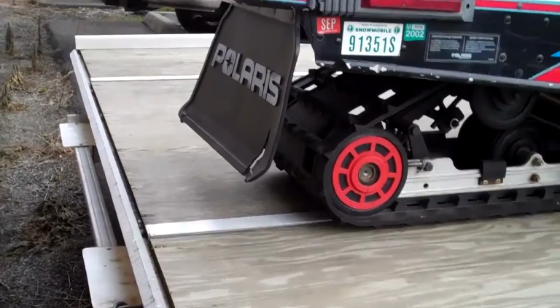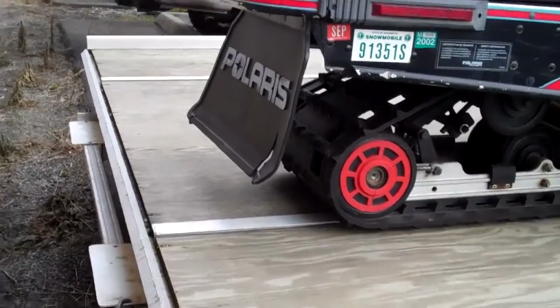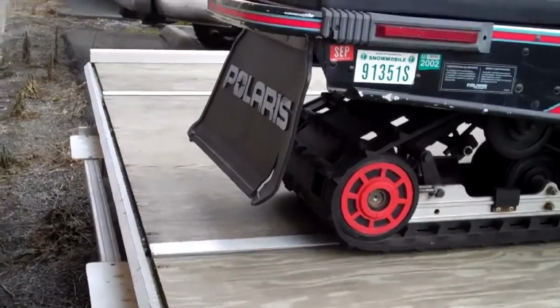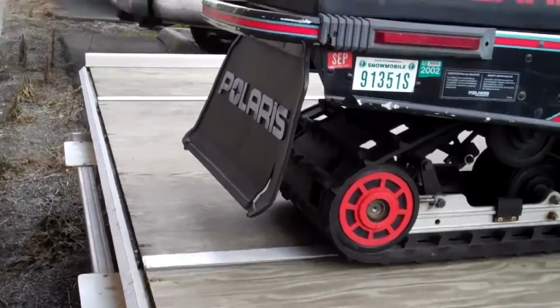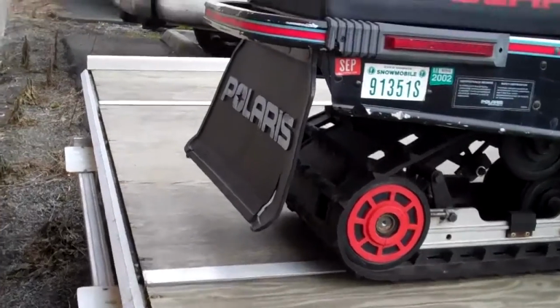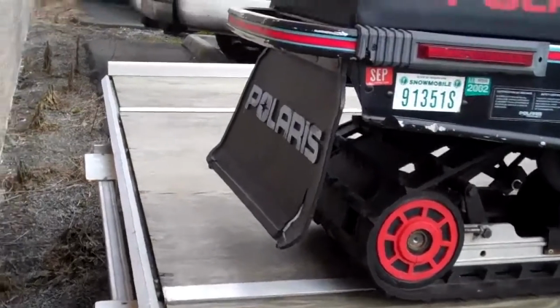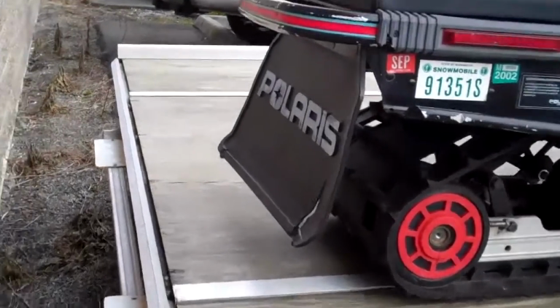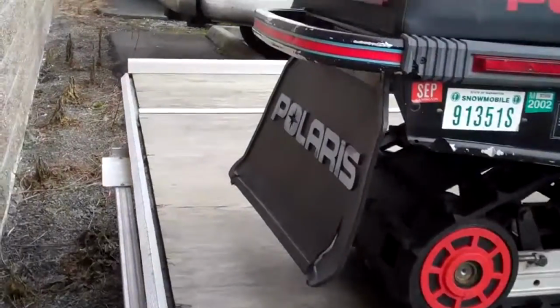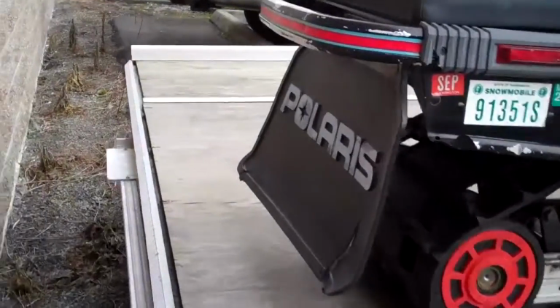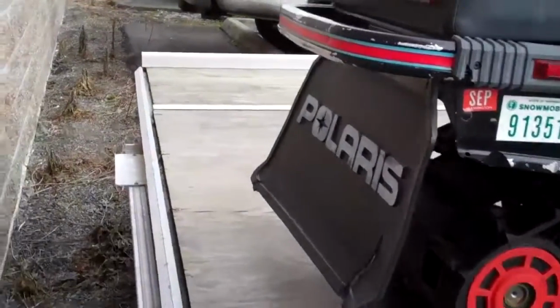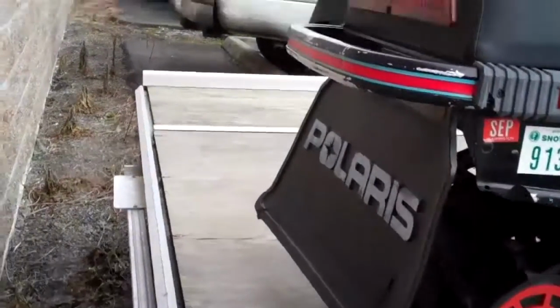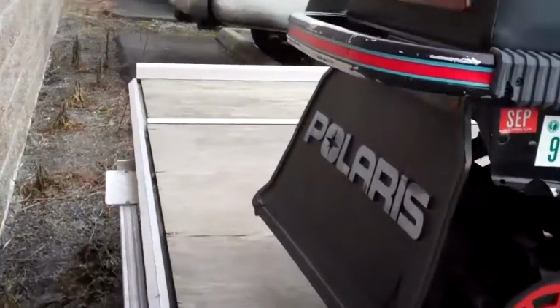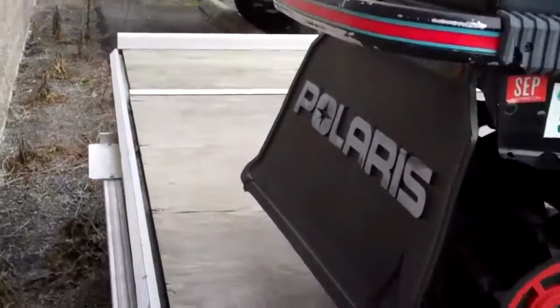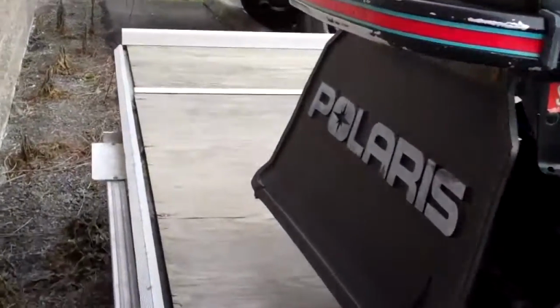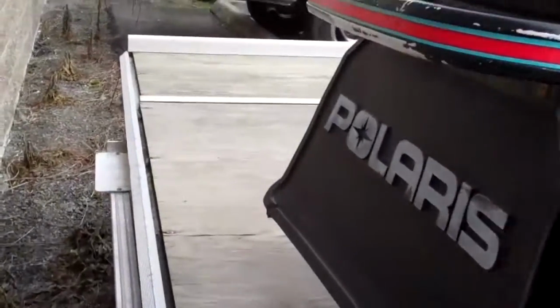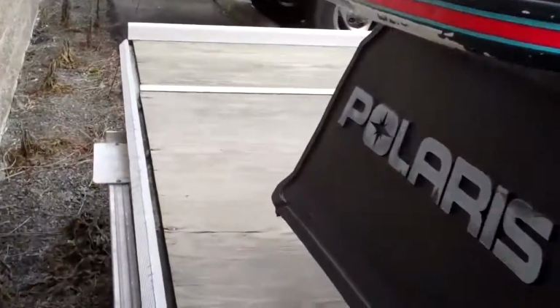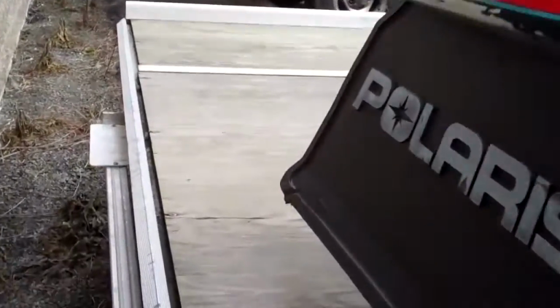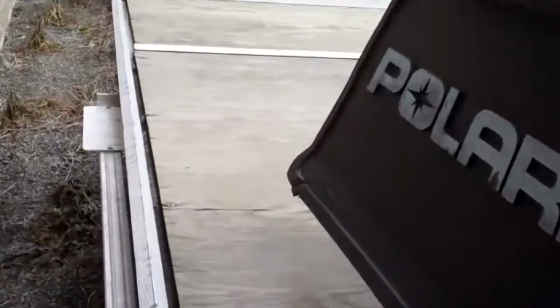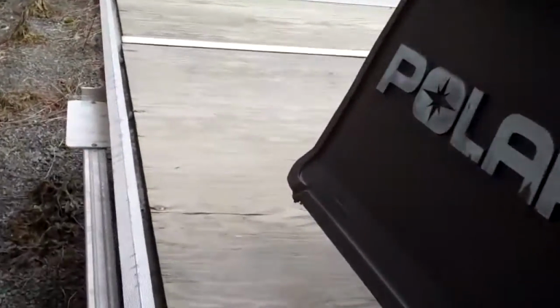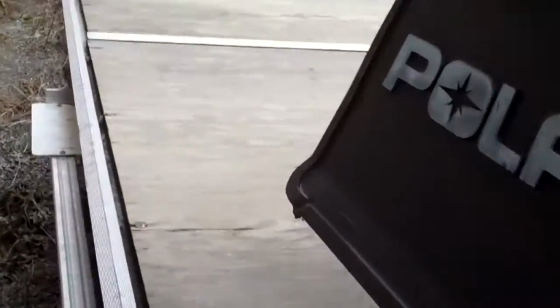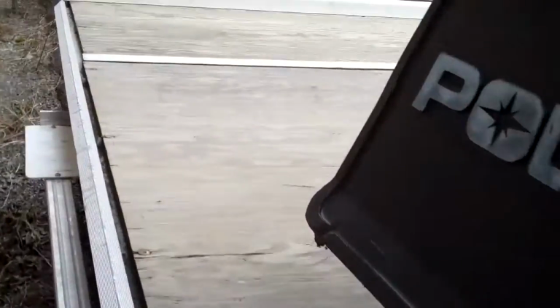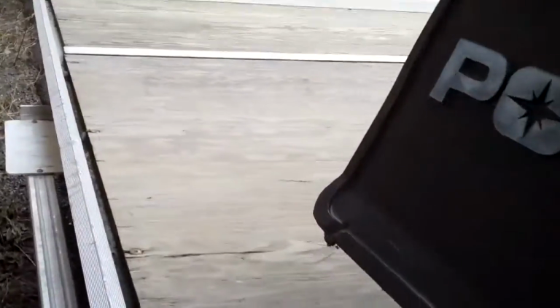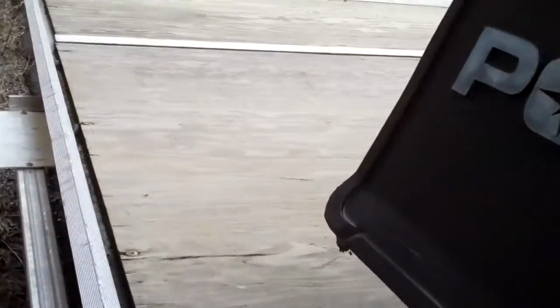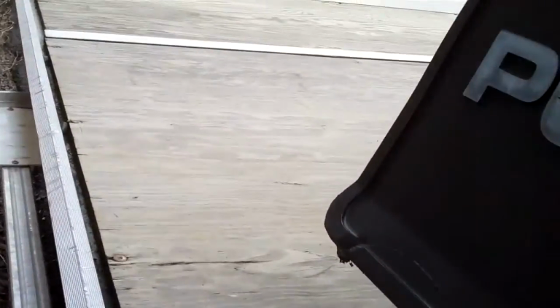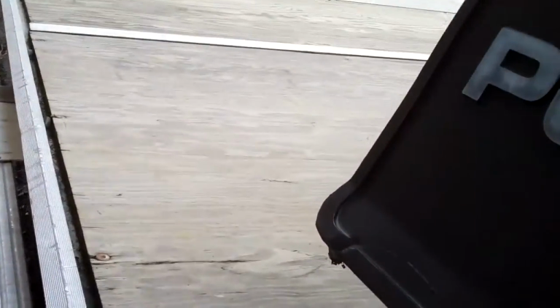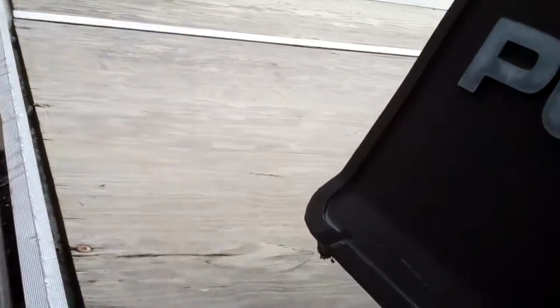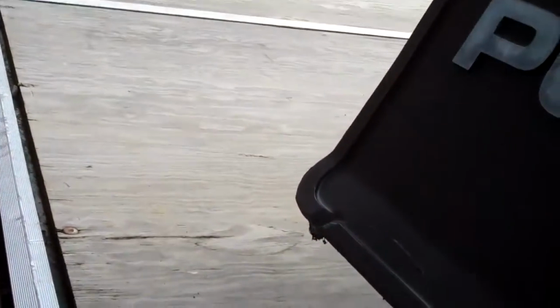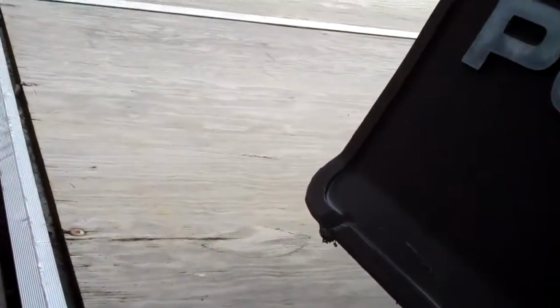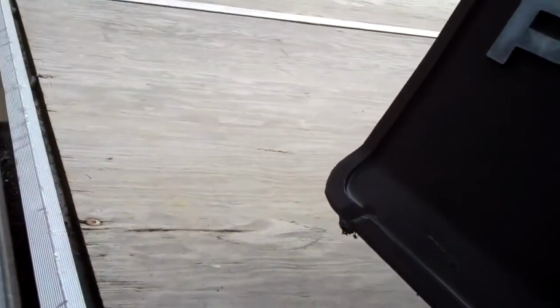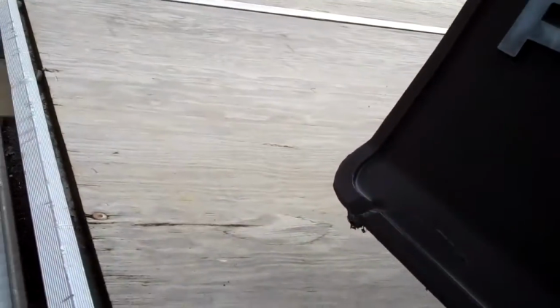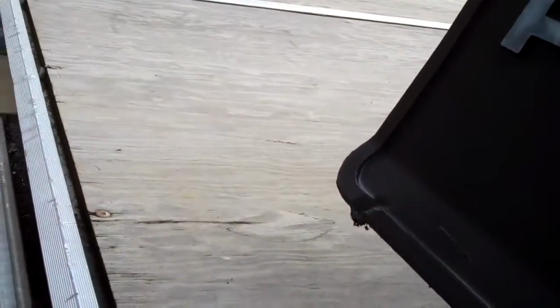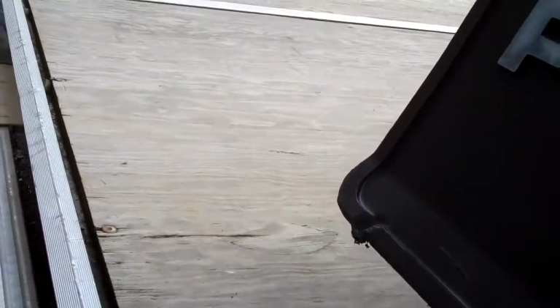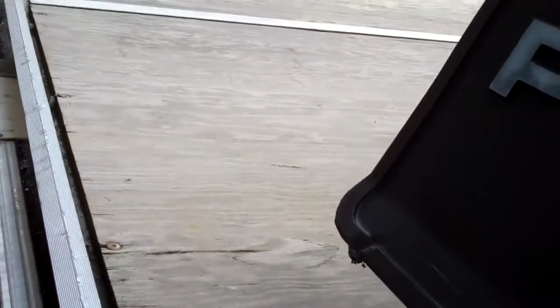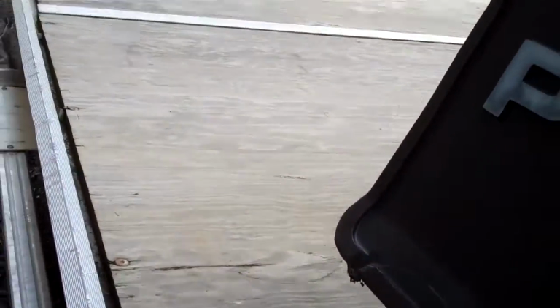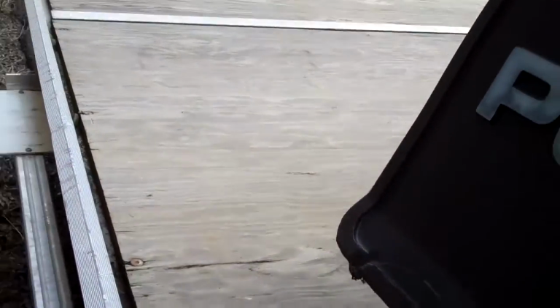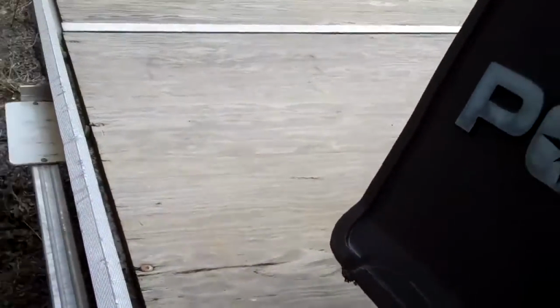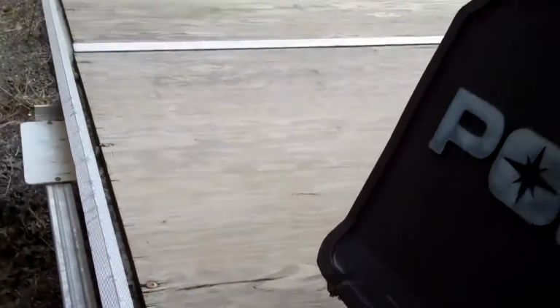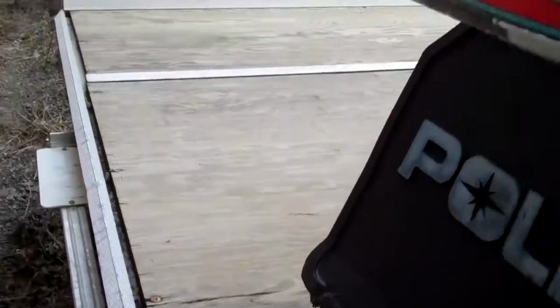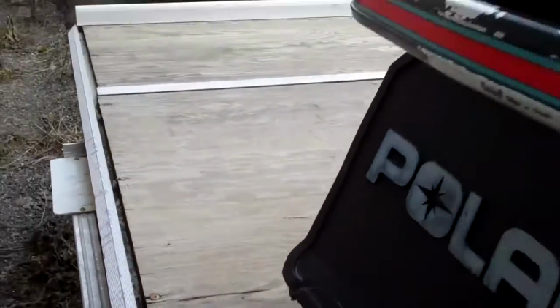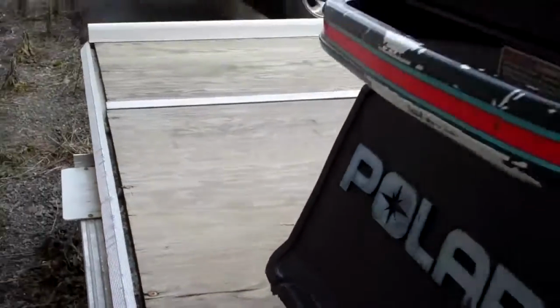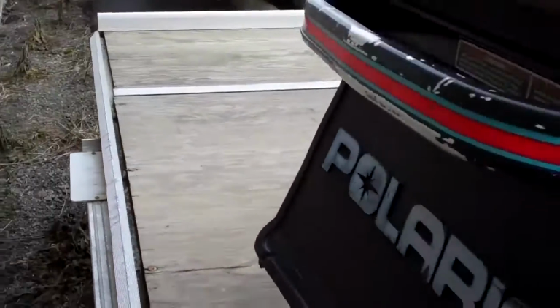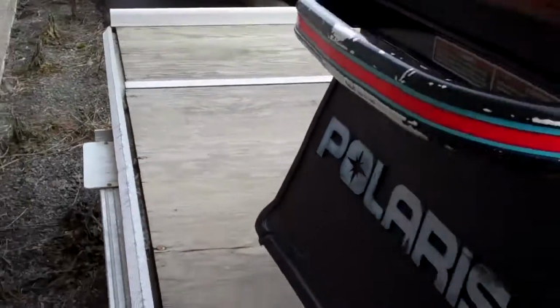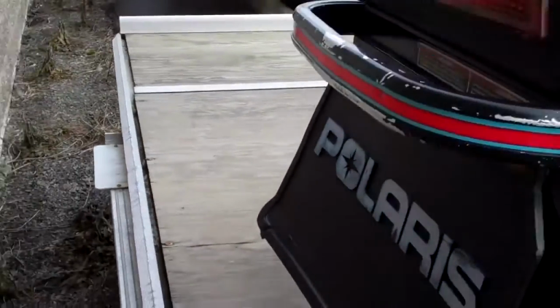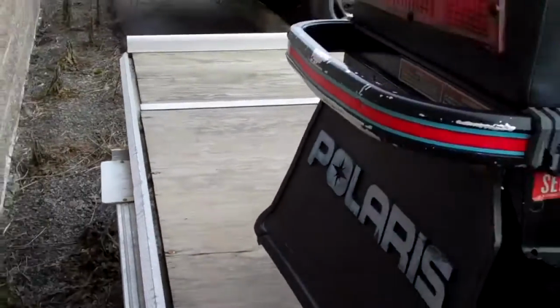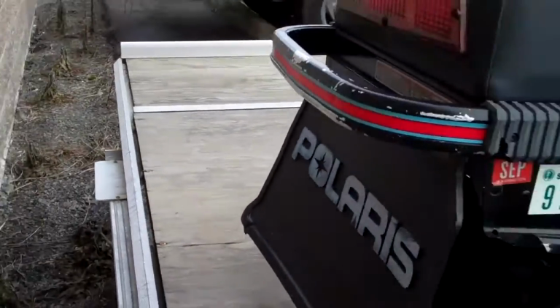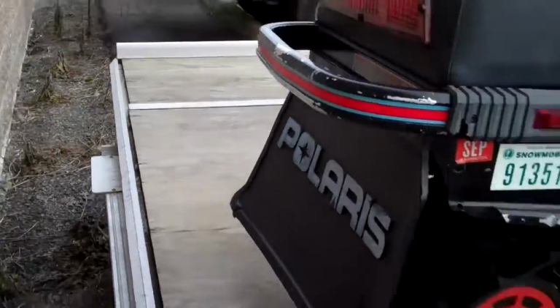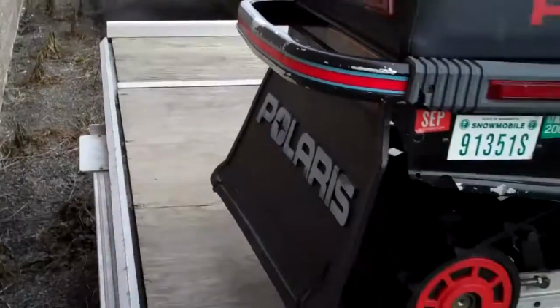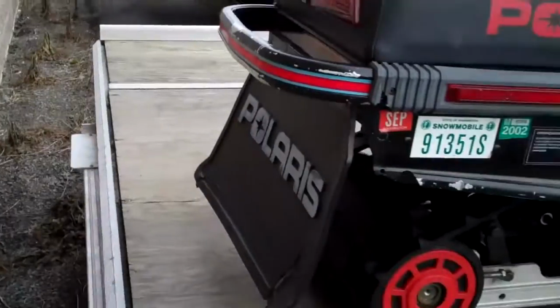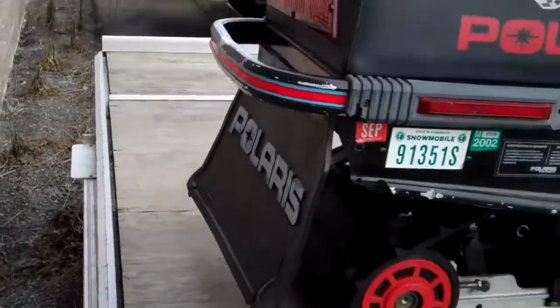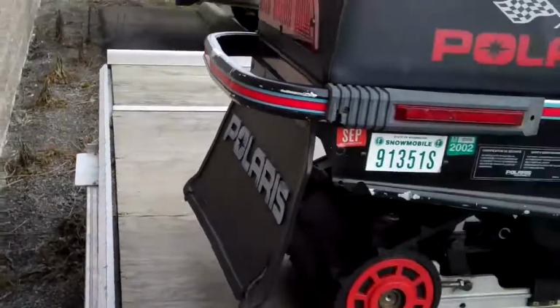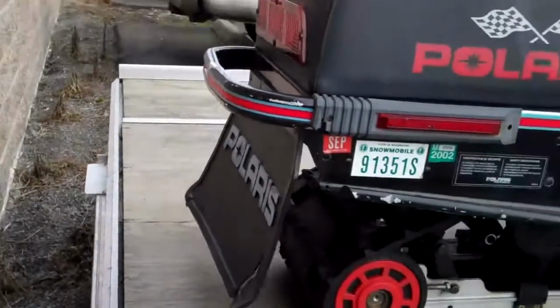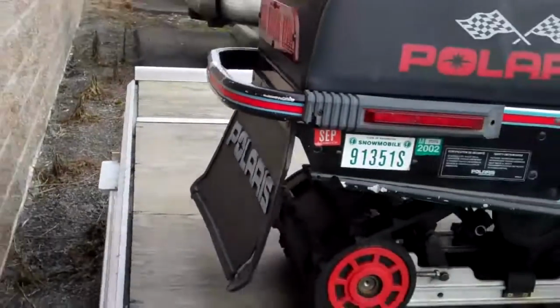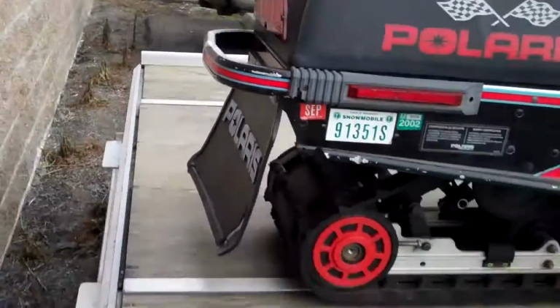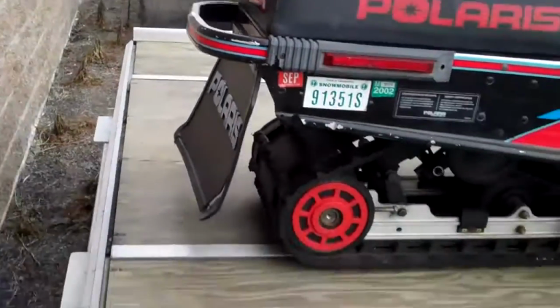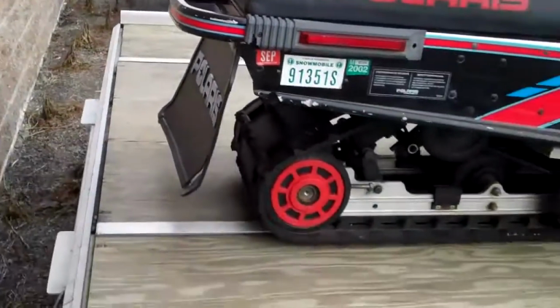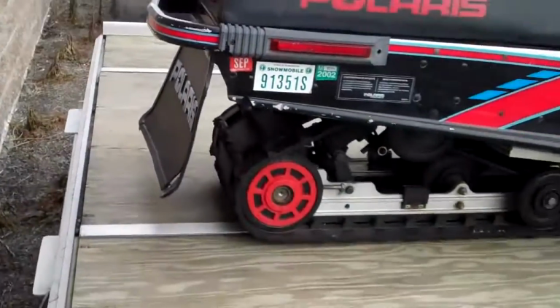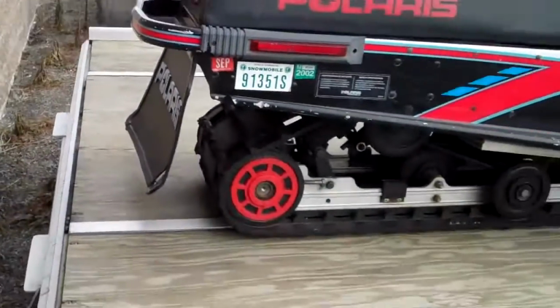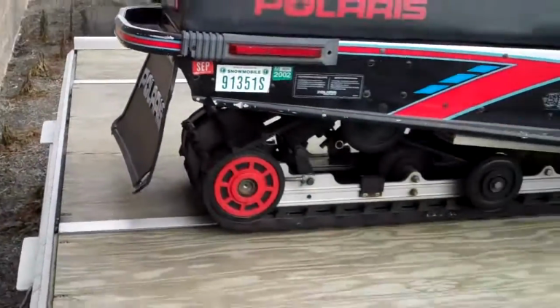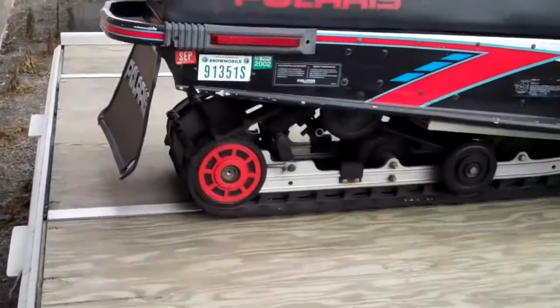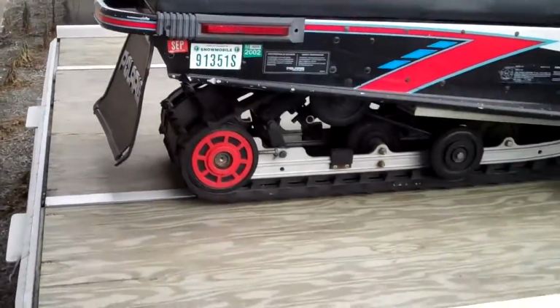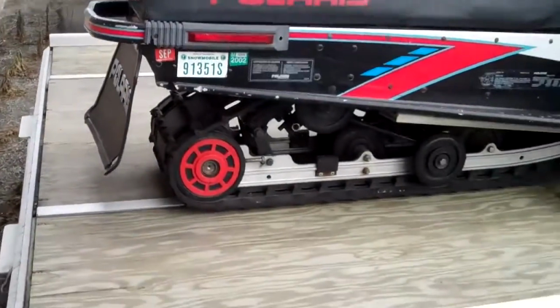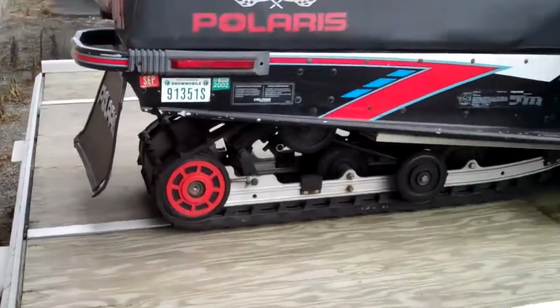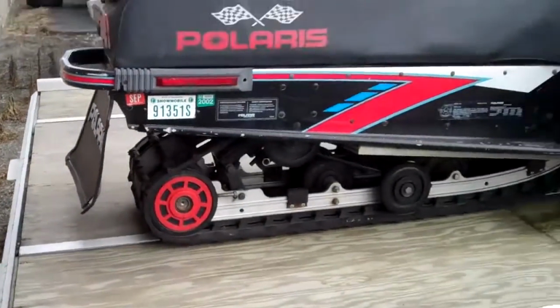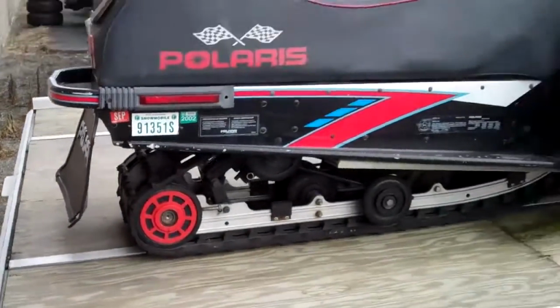I think there's a few rivets out of it, a couple places, but it works fine.